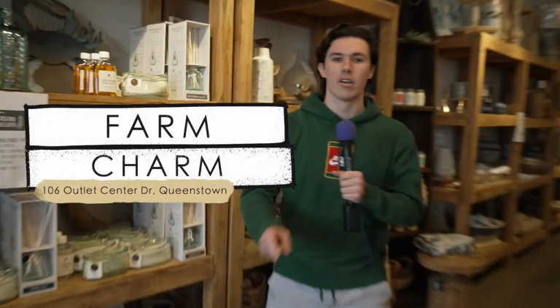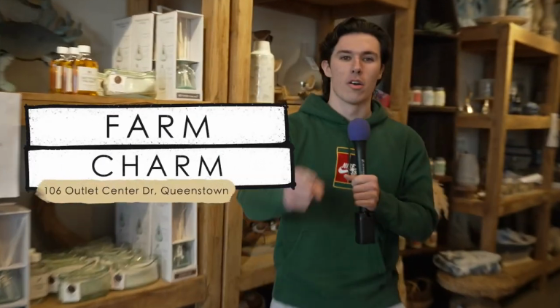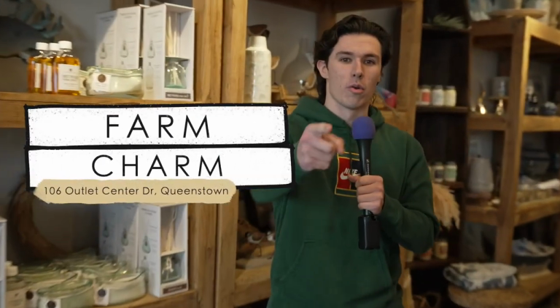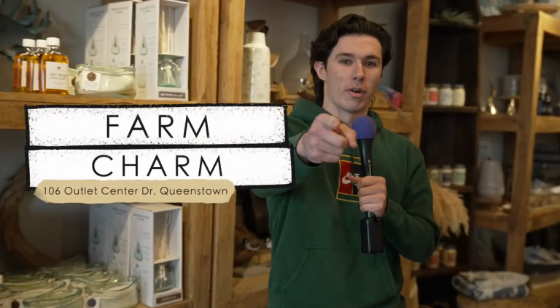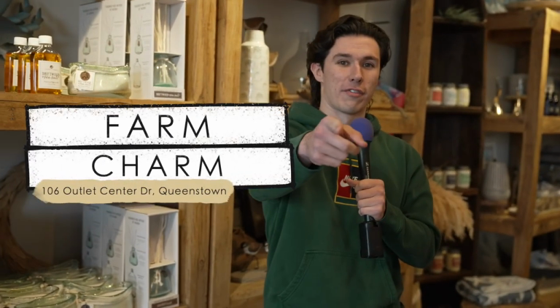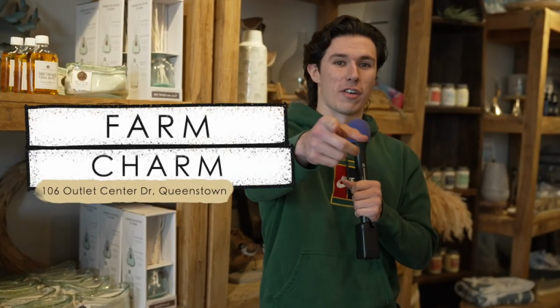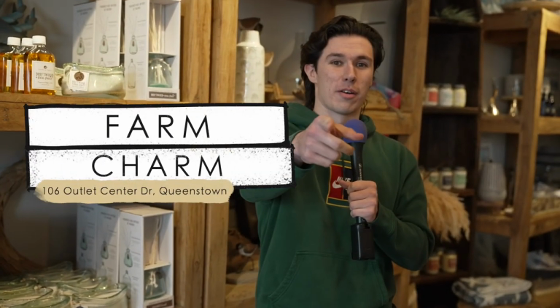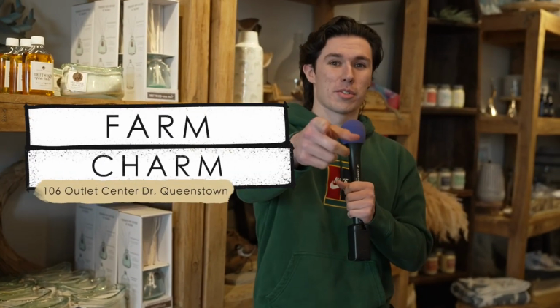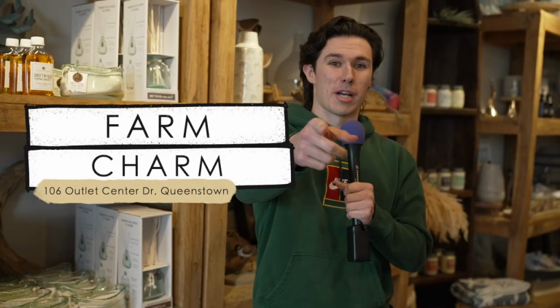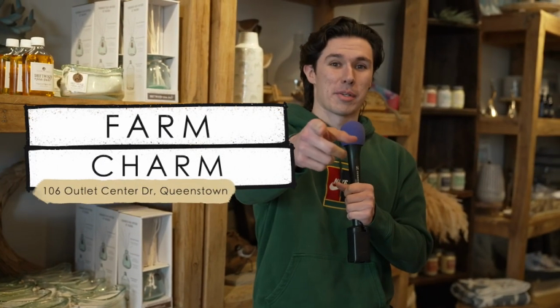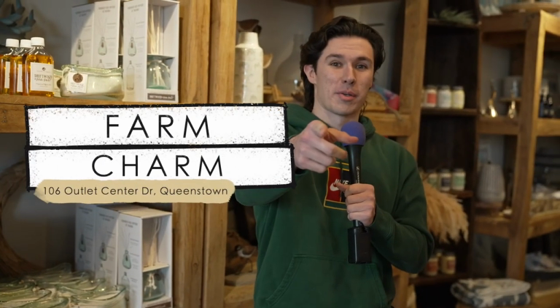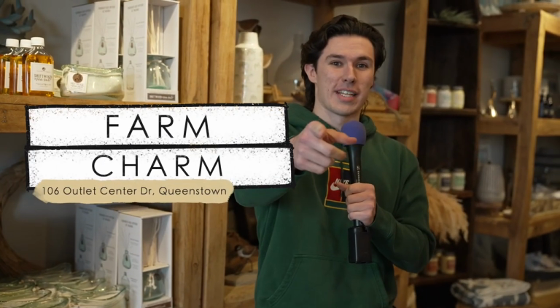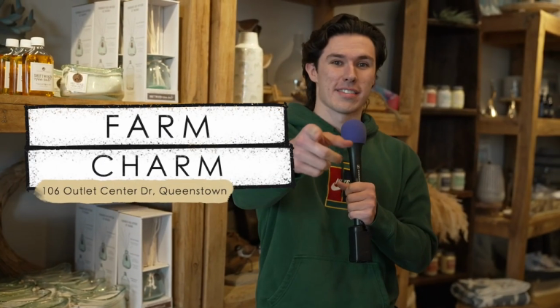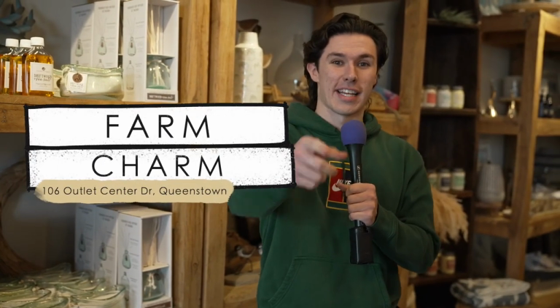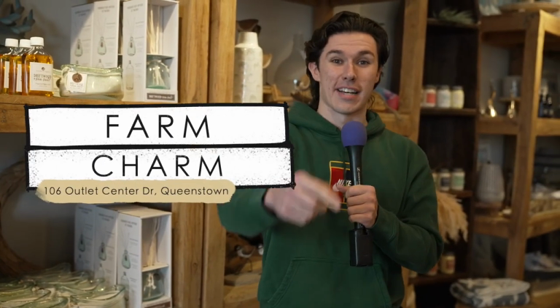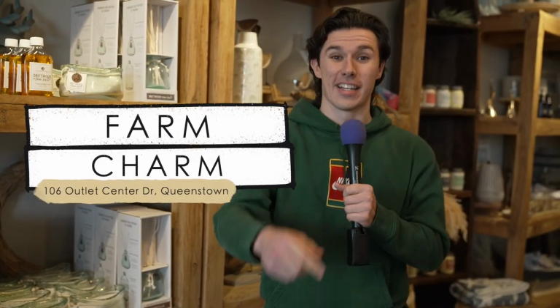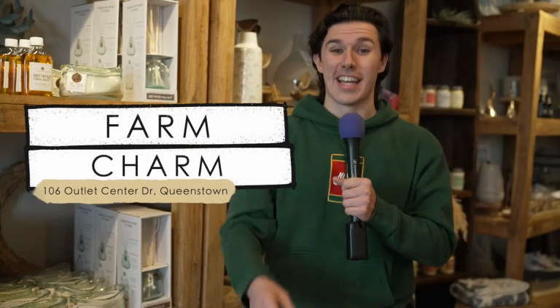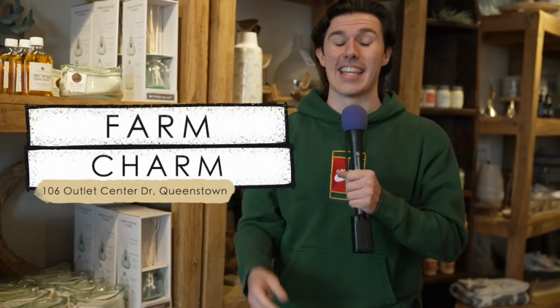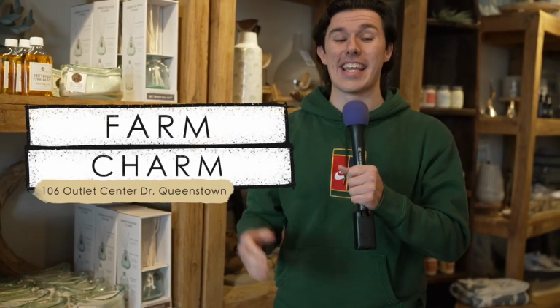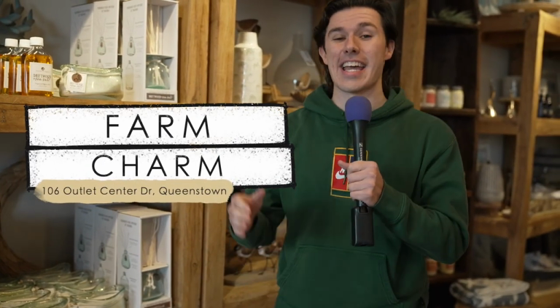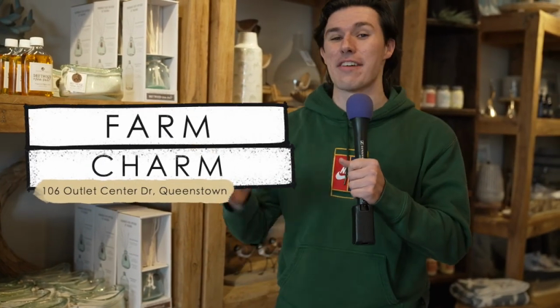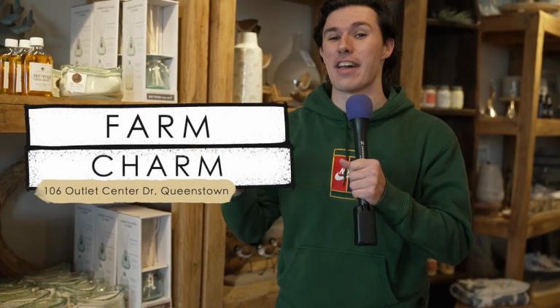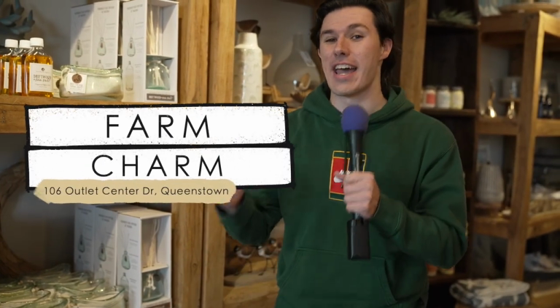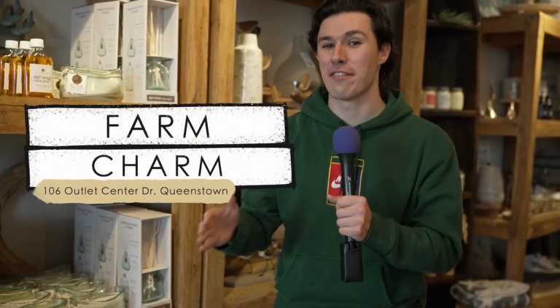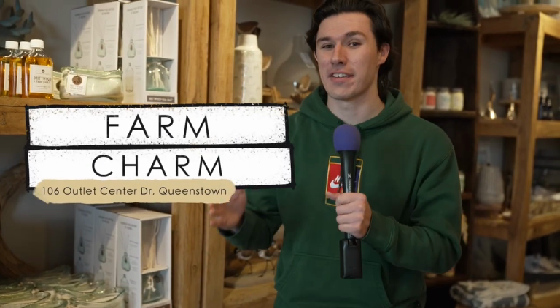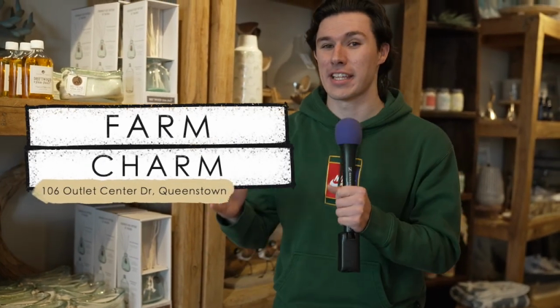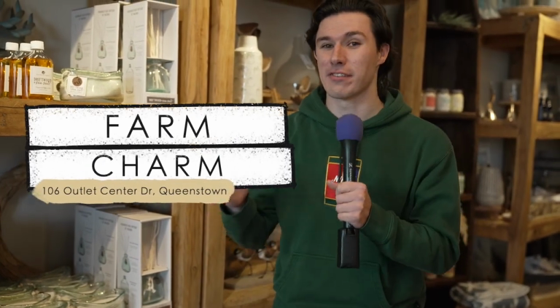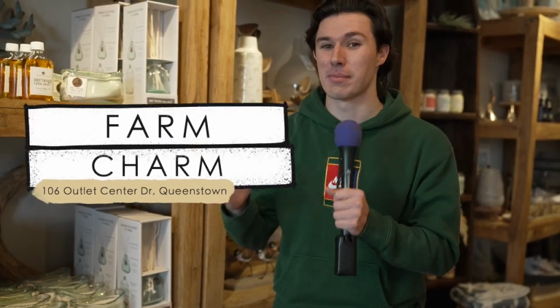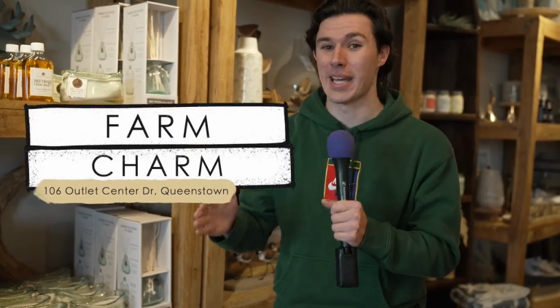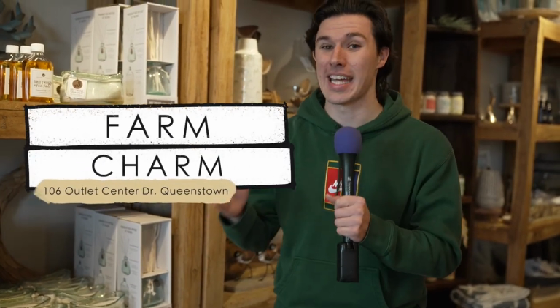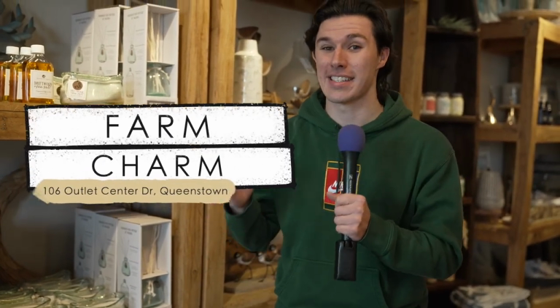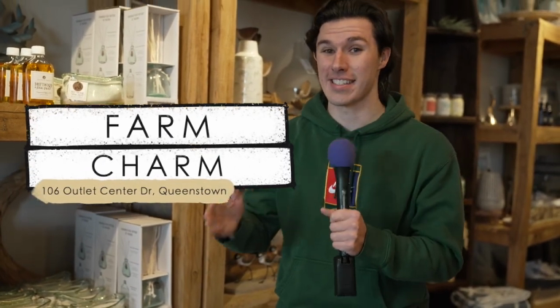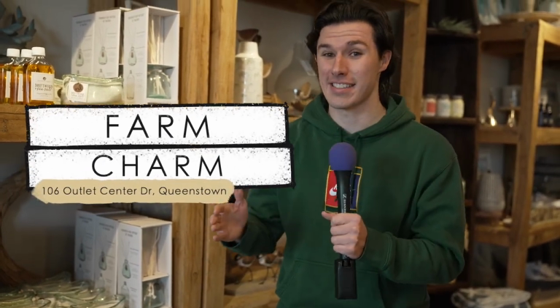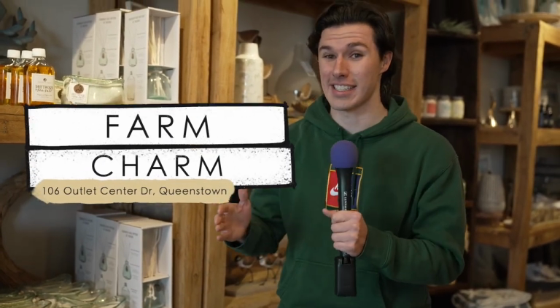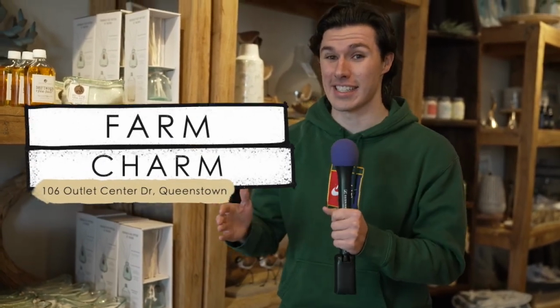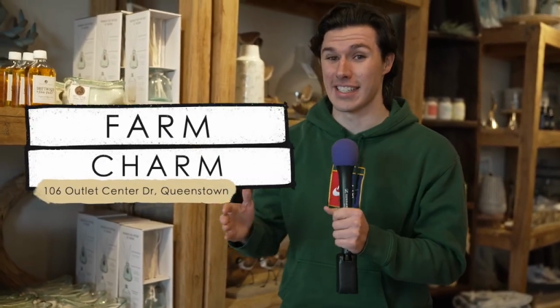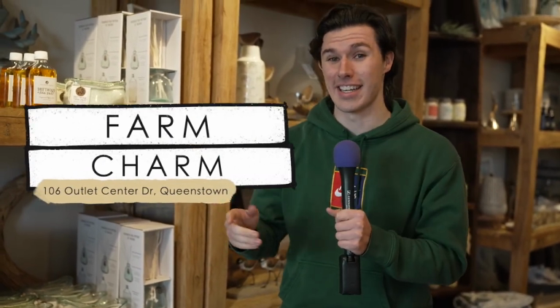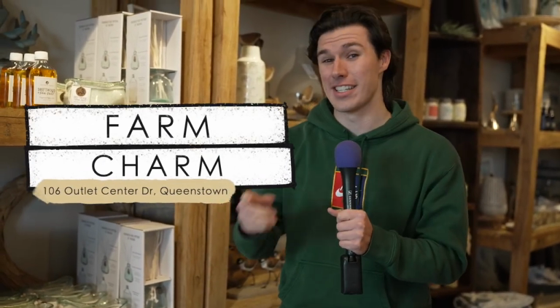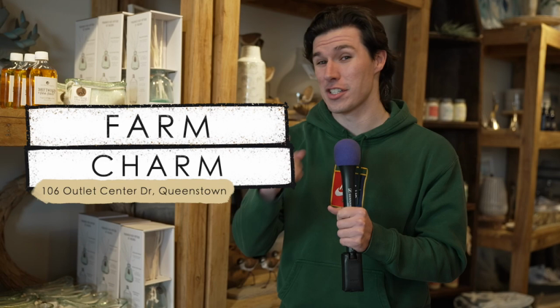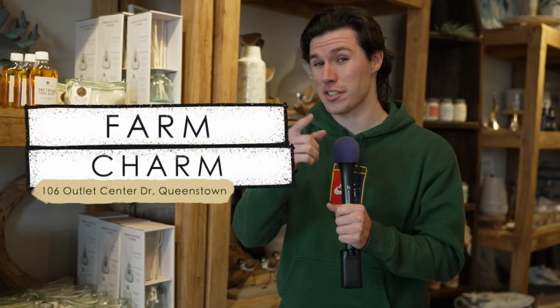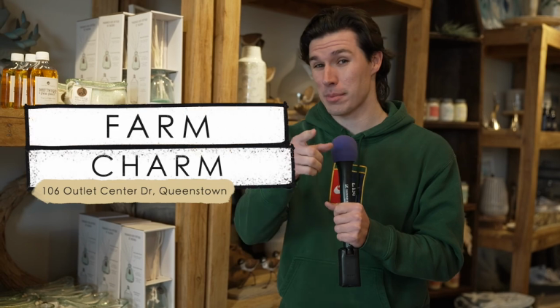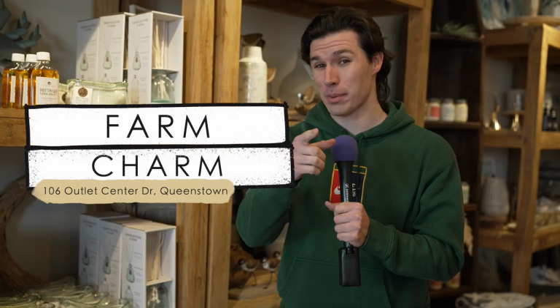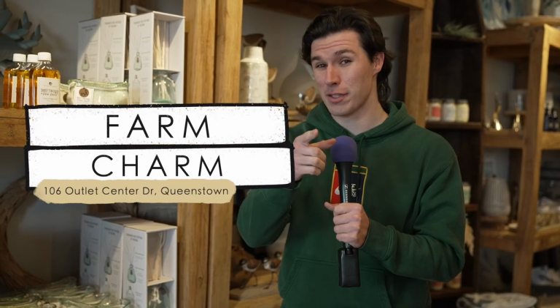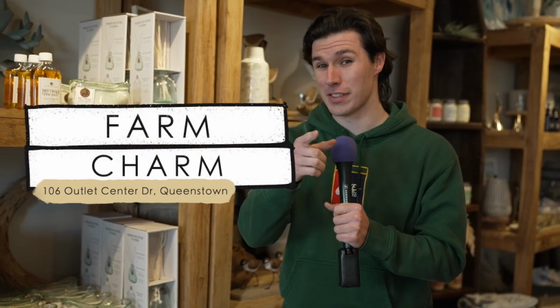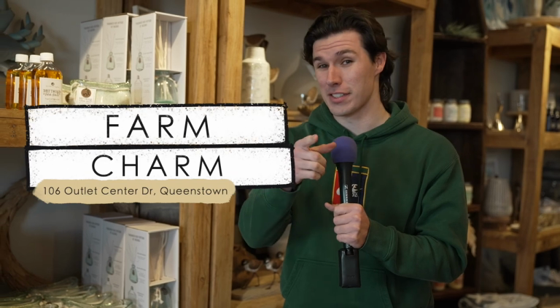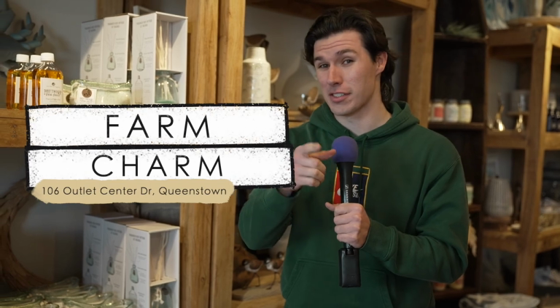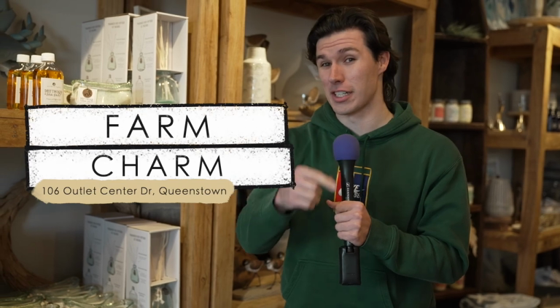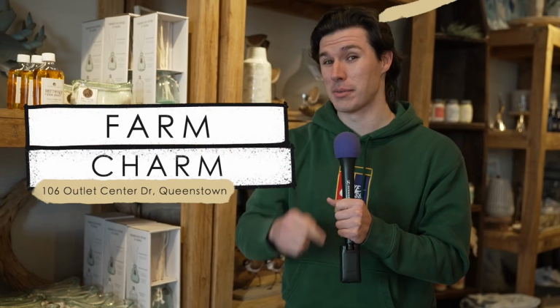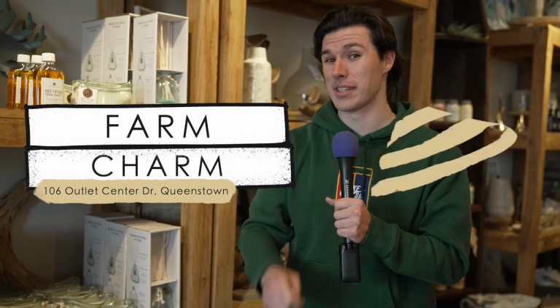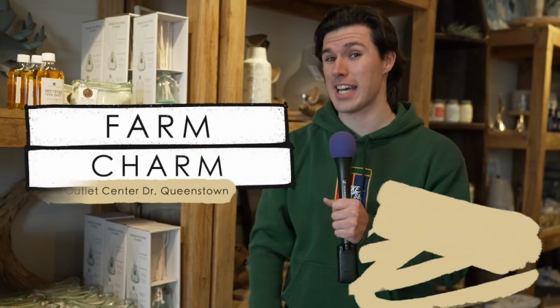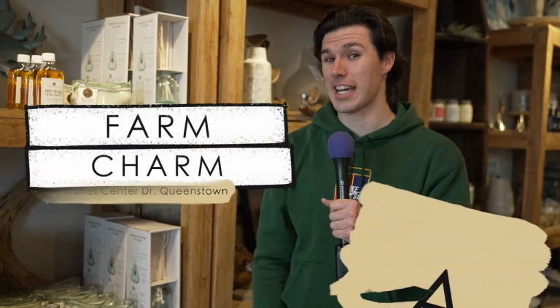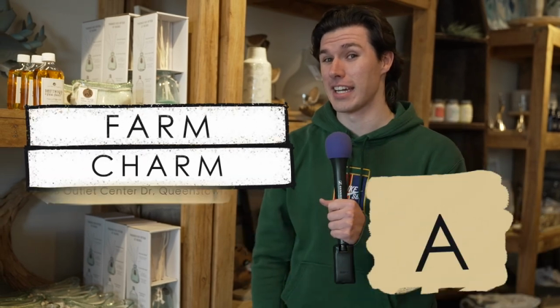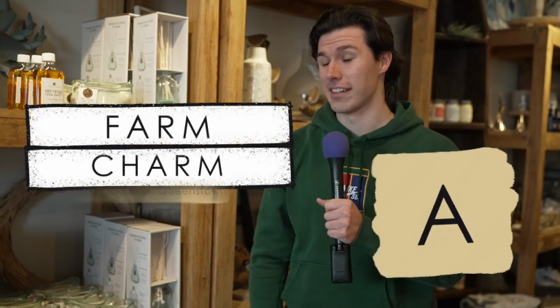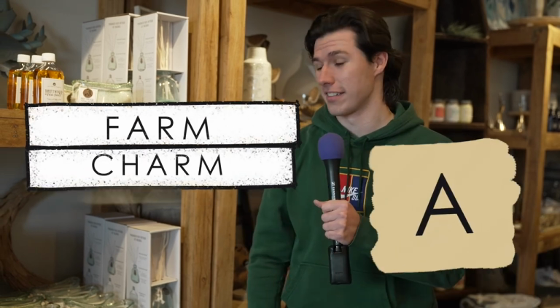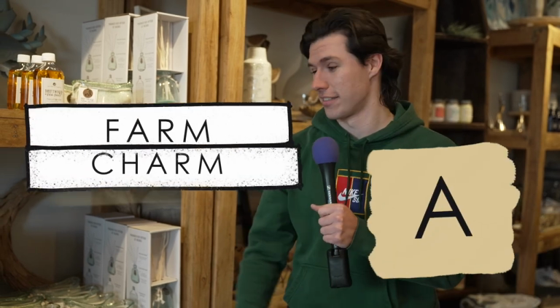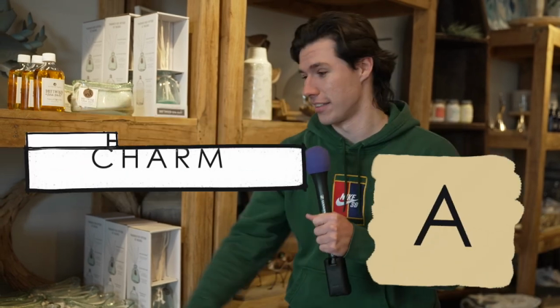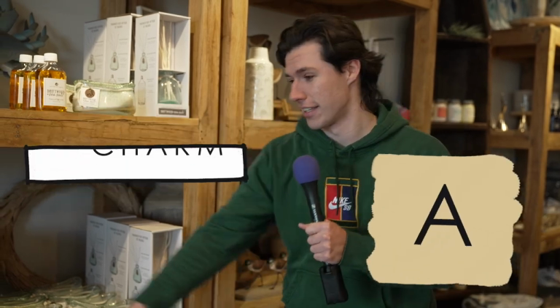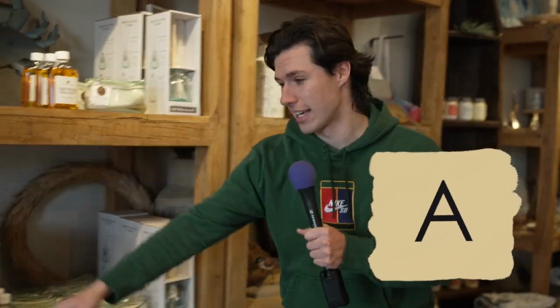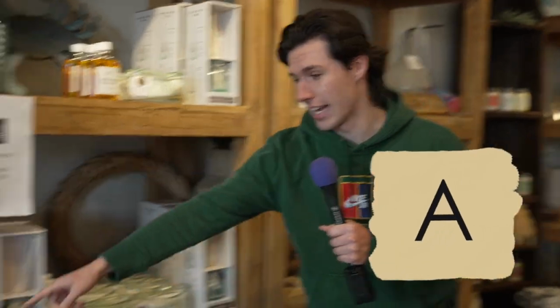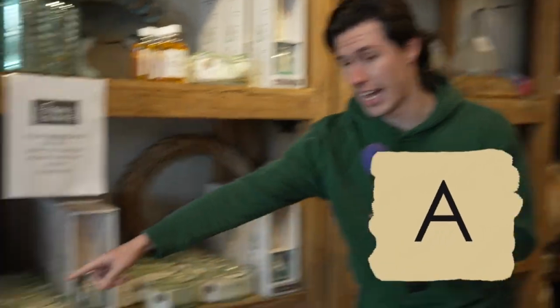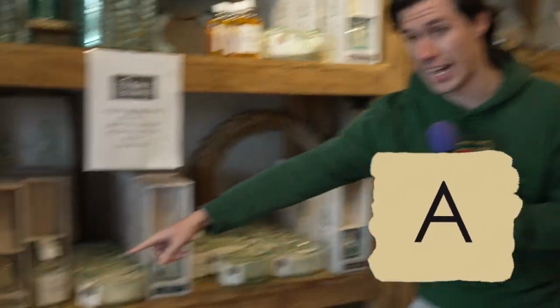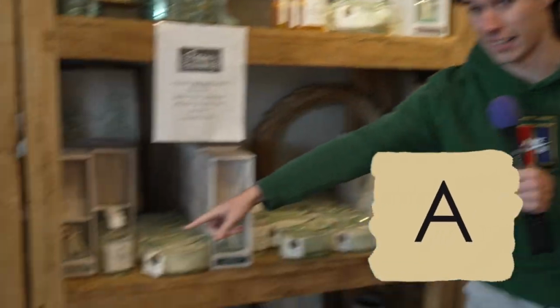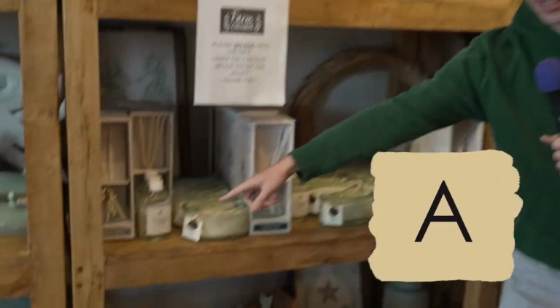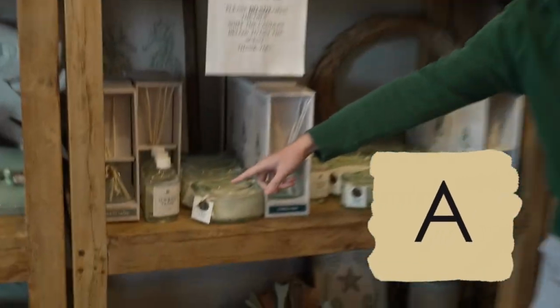We're at Farm Charm in Queenstown, and they have everything from A to Z, and just to prove it, starting with A: aloe.